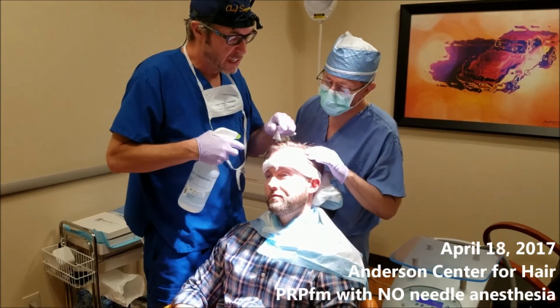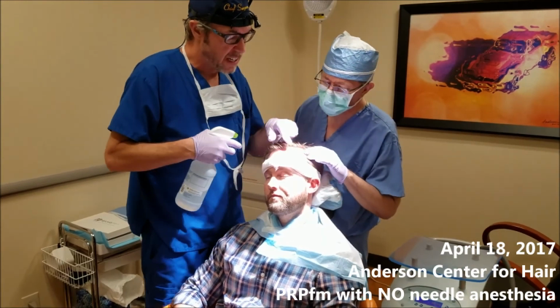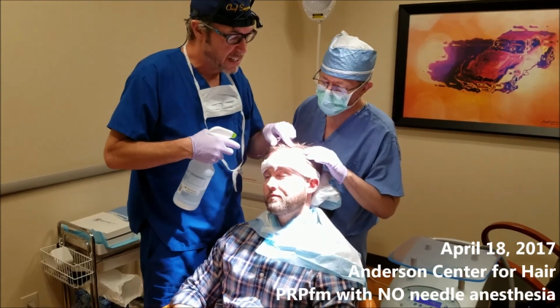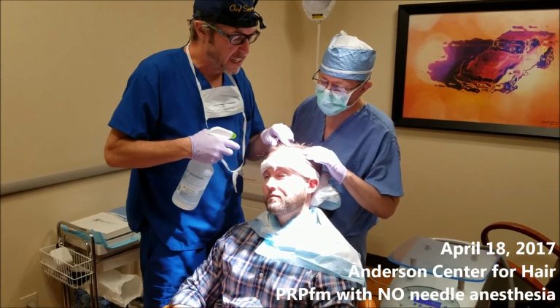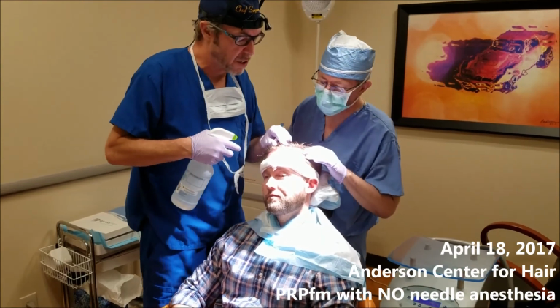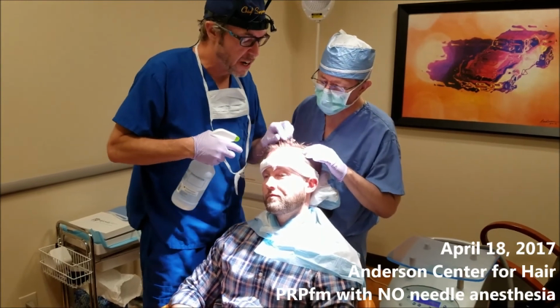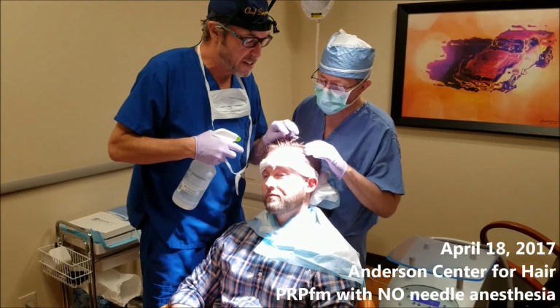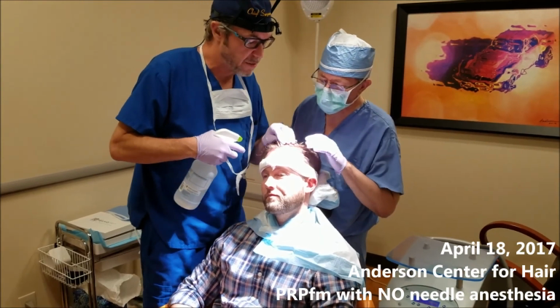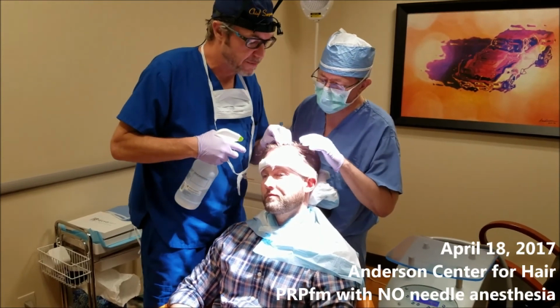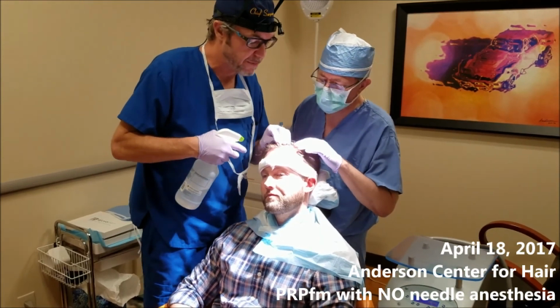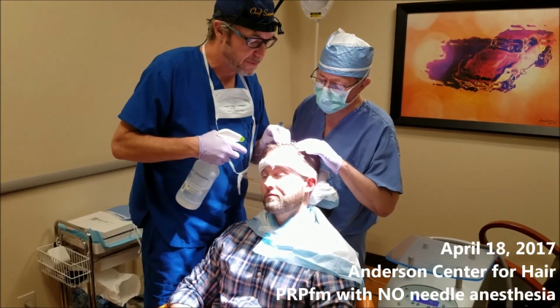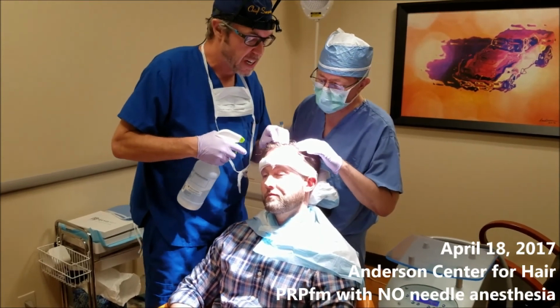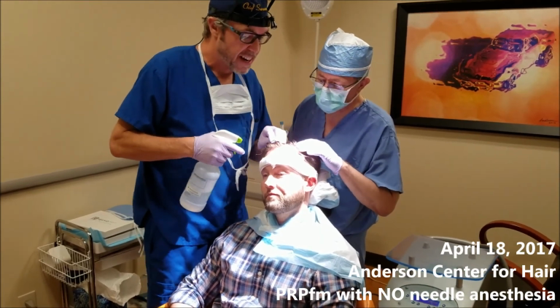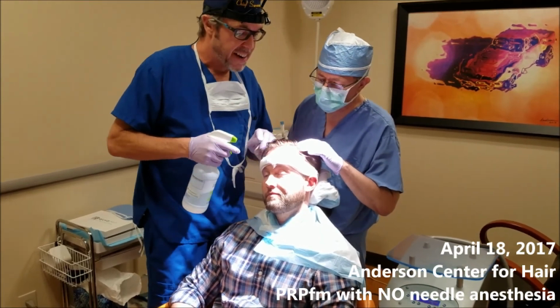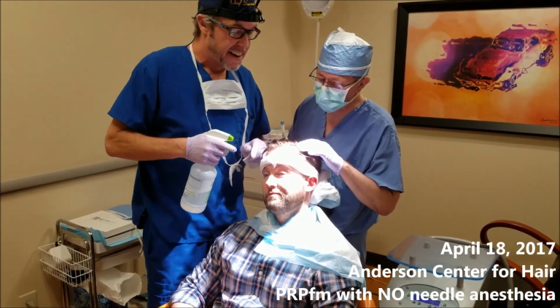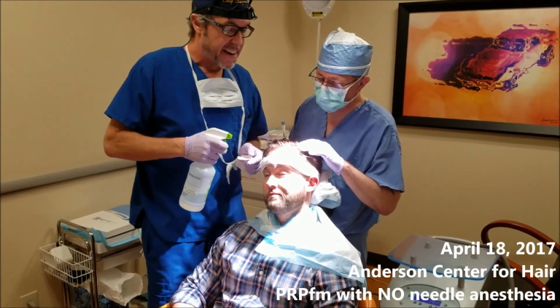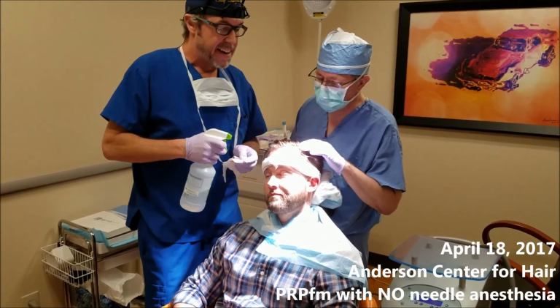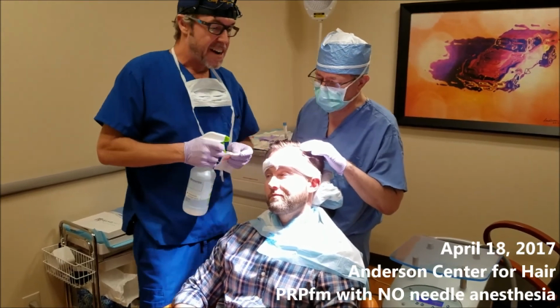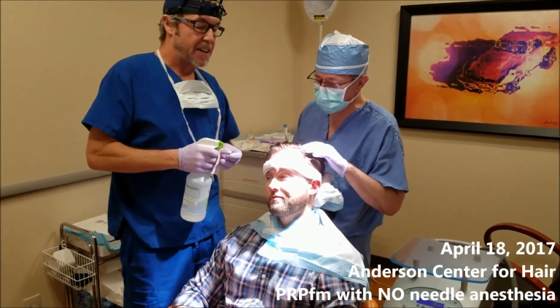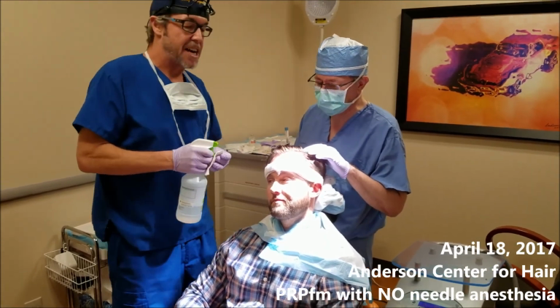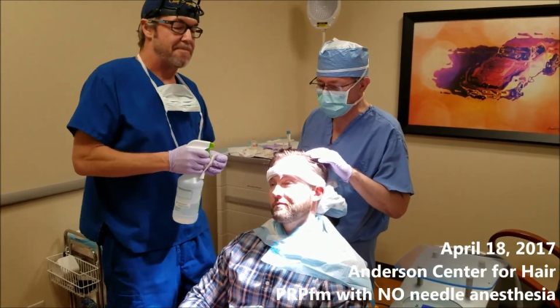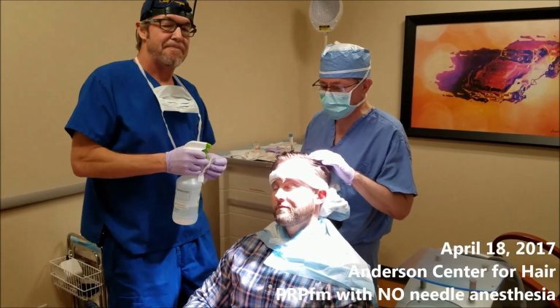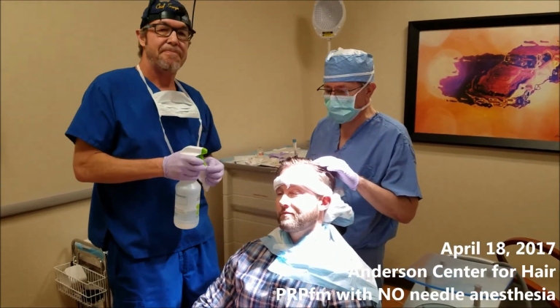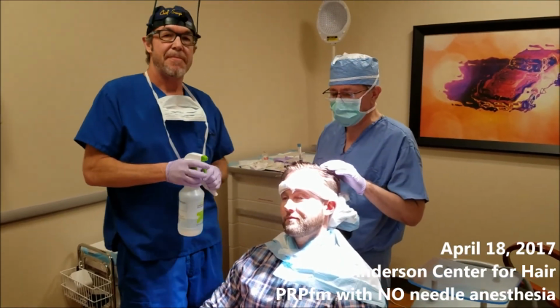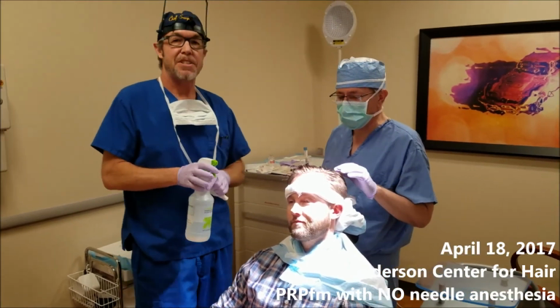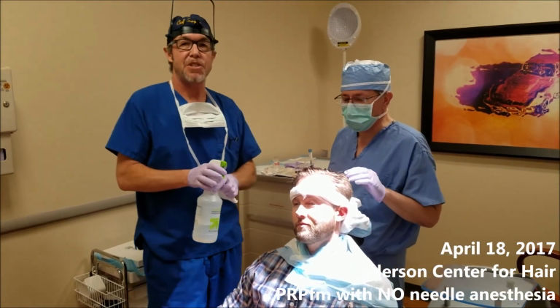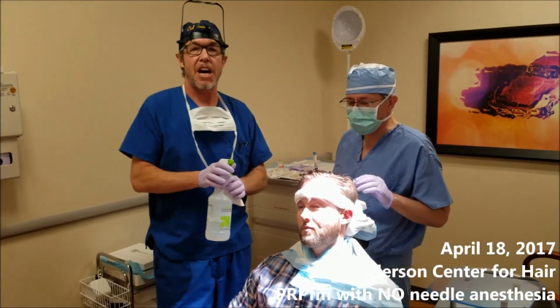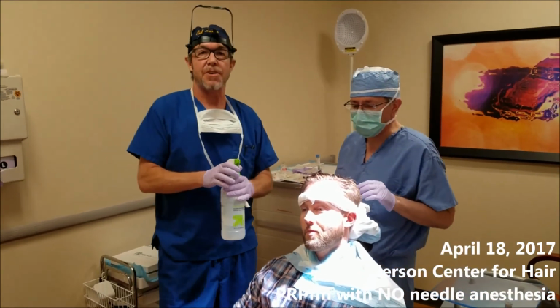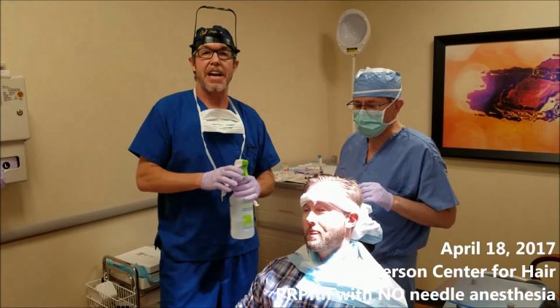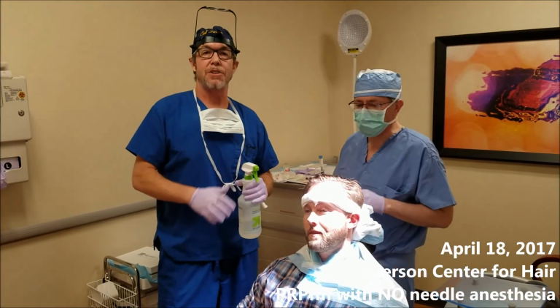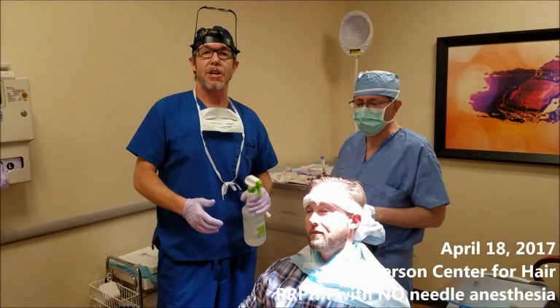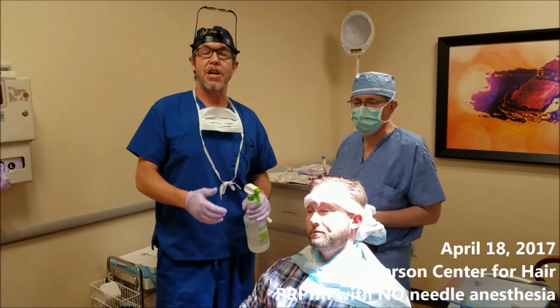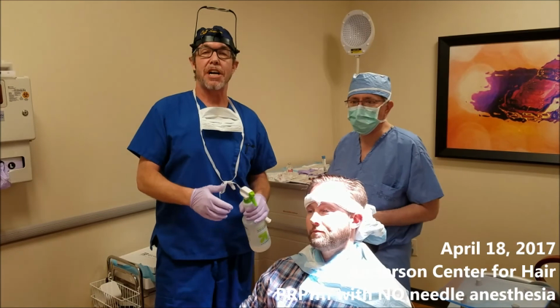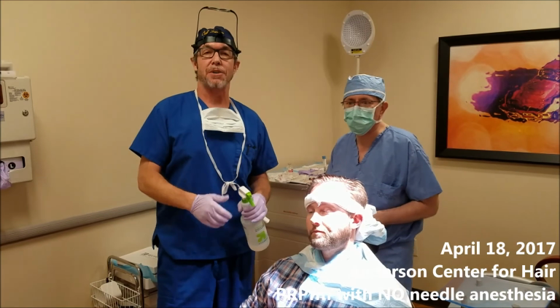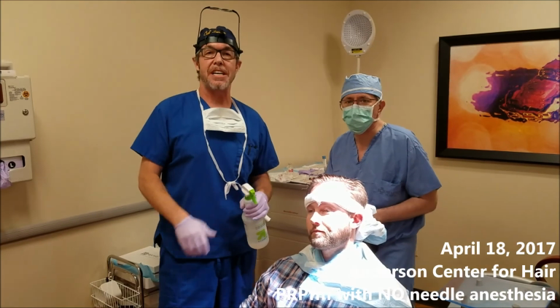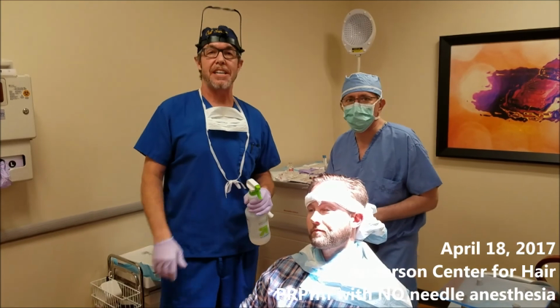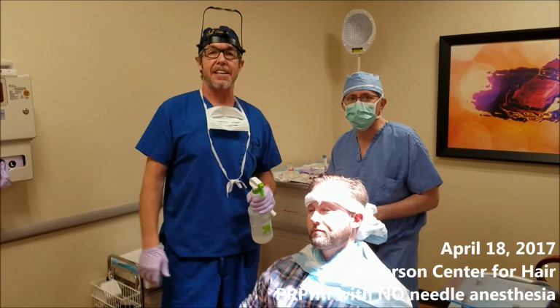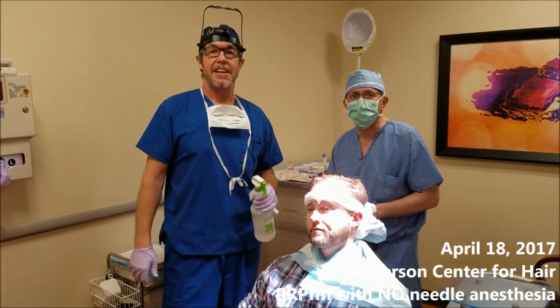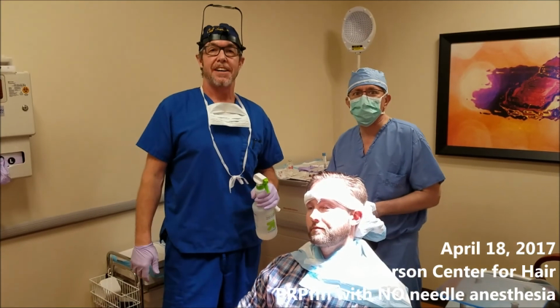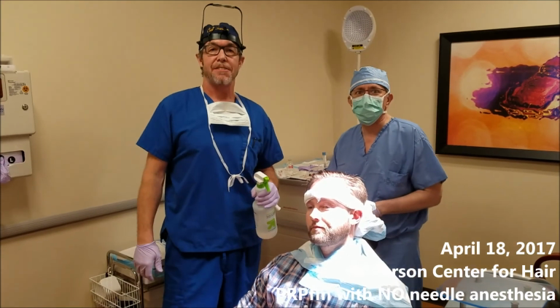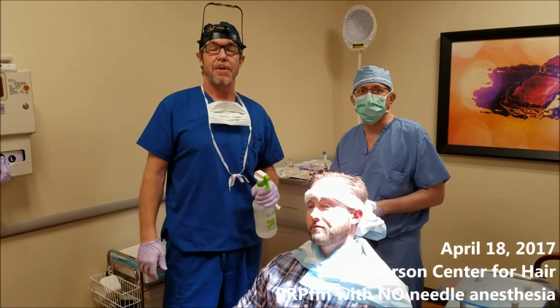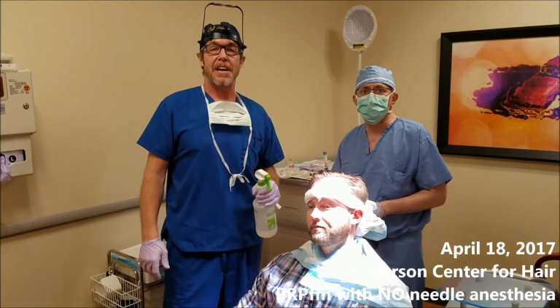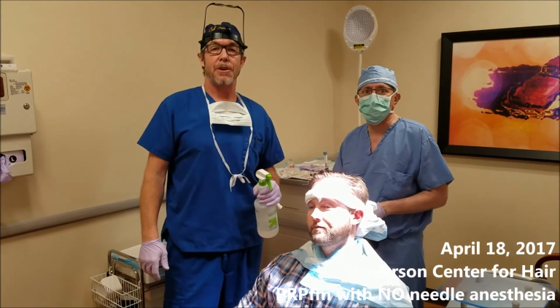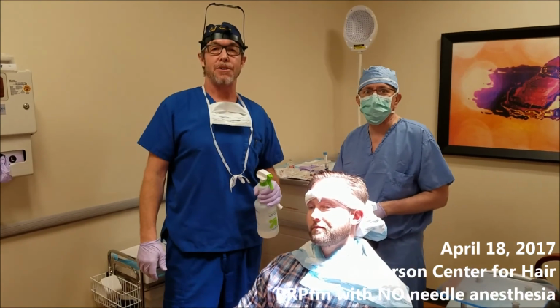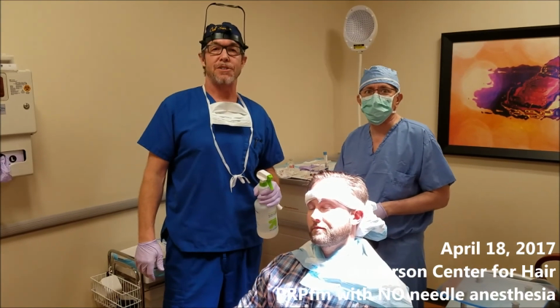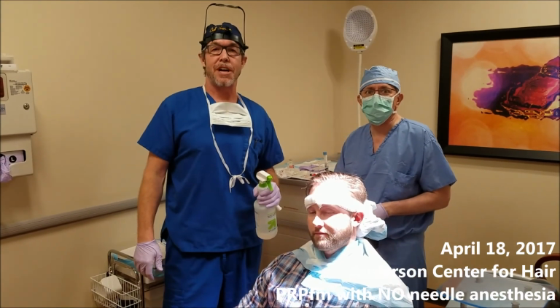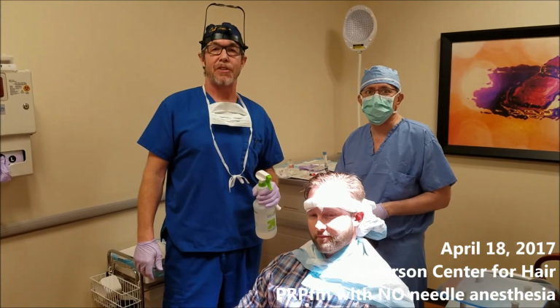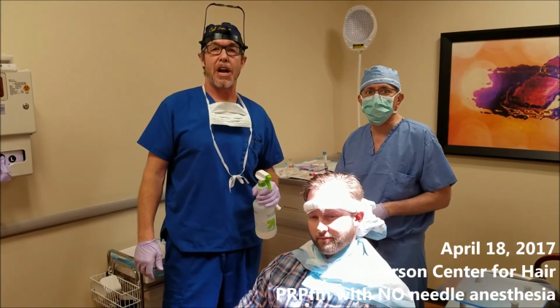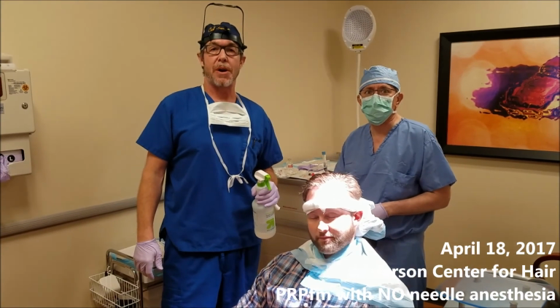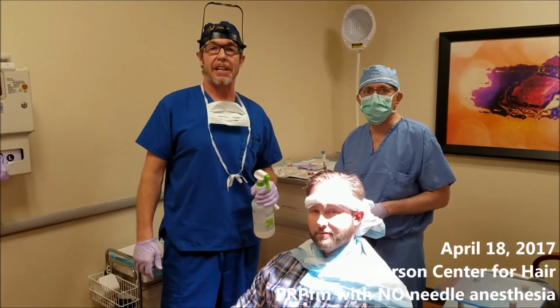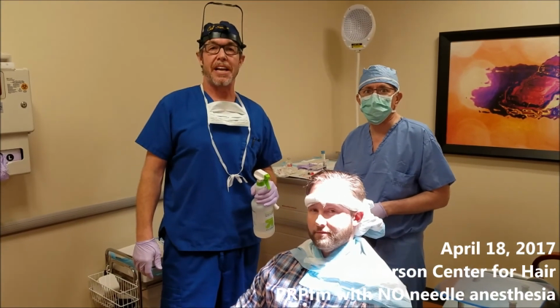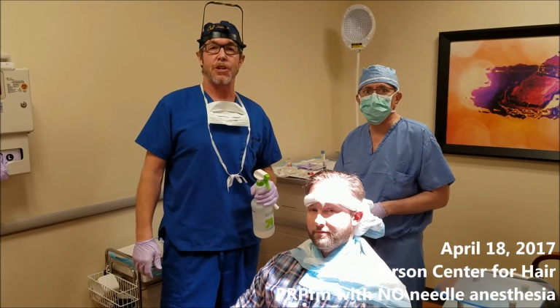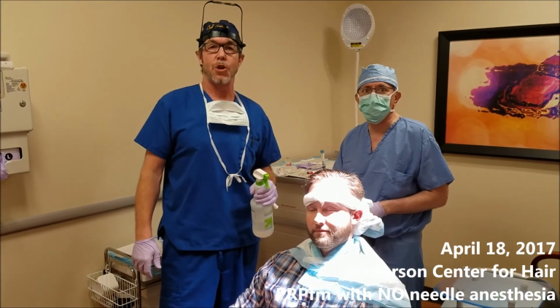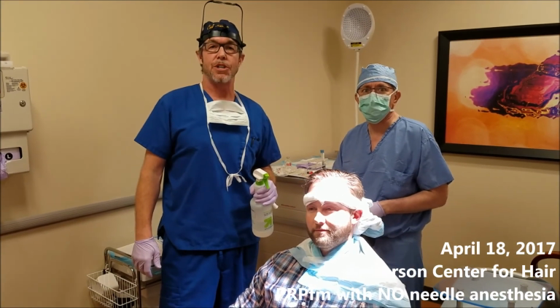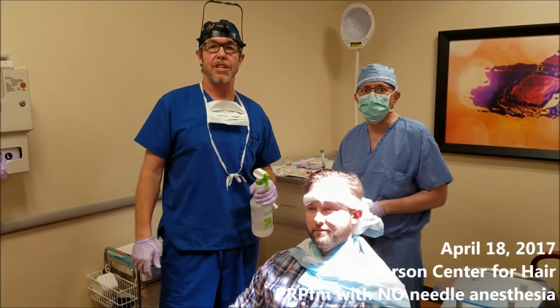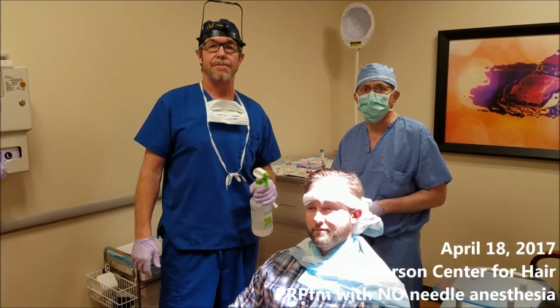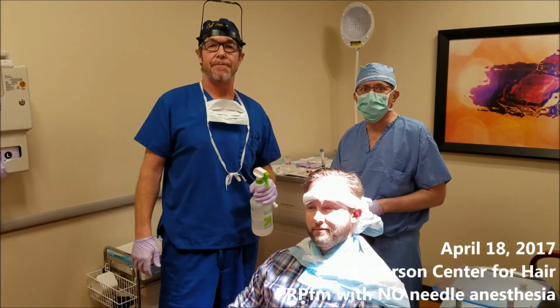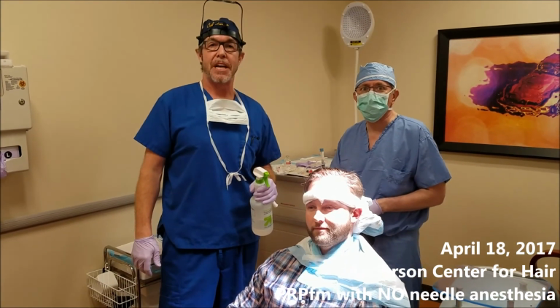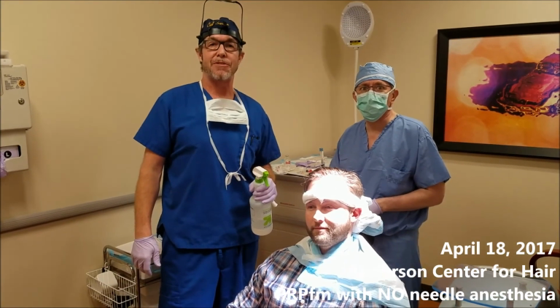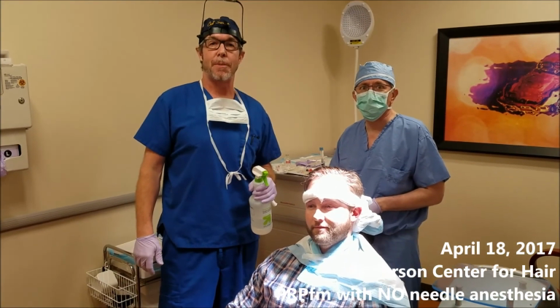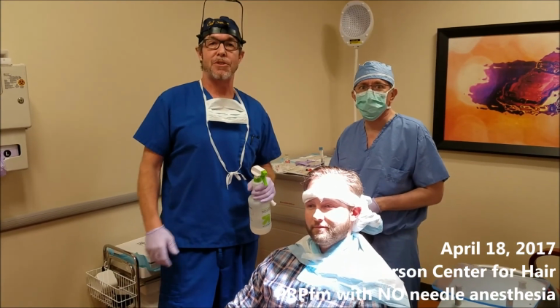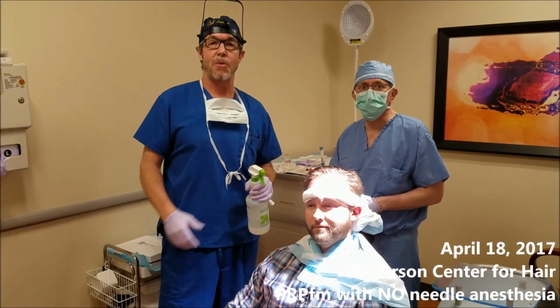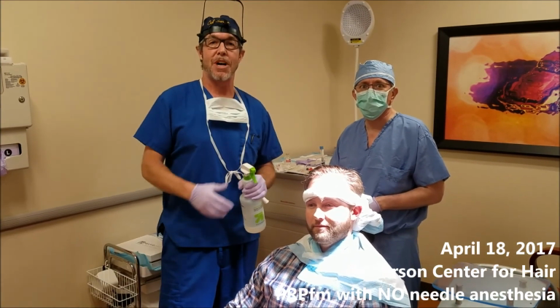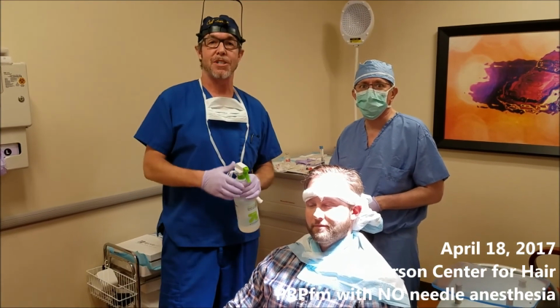Doesn't that look great? Looks great. This is Dr. Anderson and Dr. Lee from the Anderson Center for Hair in Atlanta, Georgia. Thanks very much for watching.